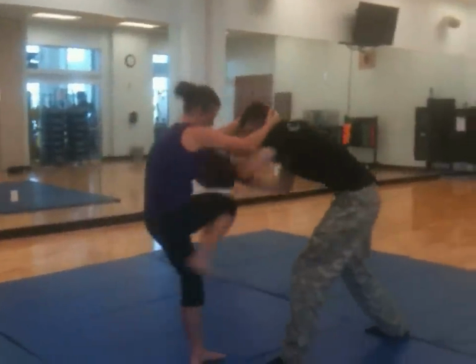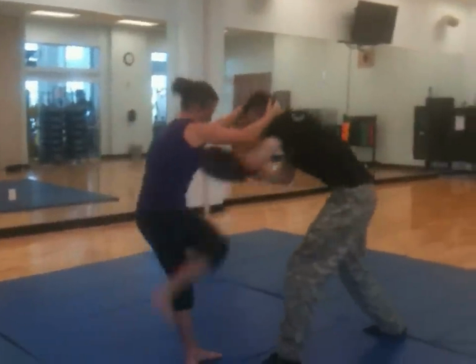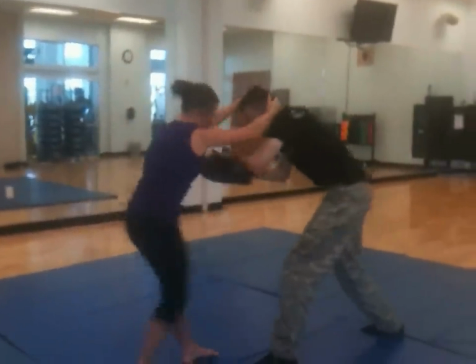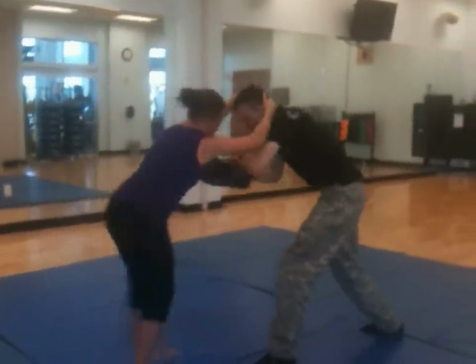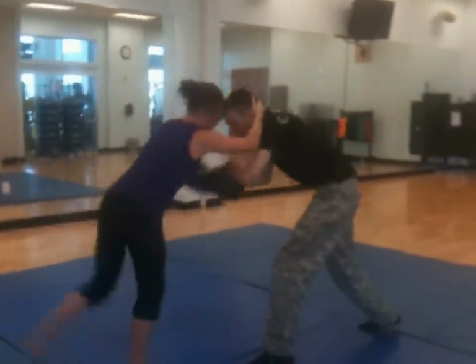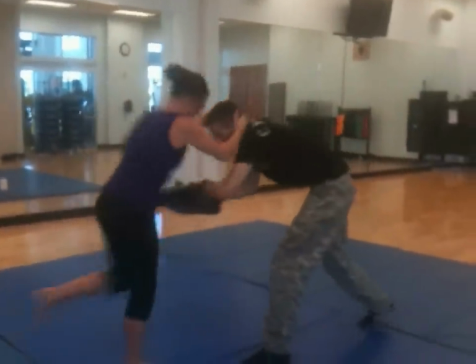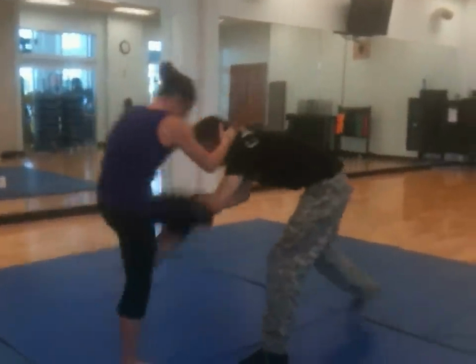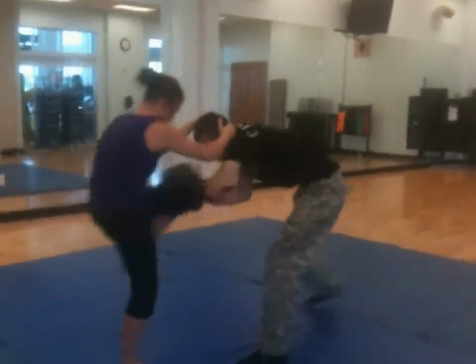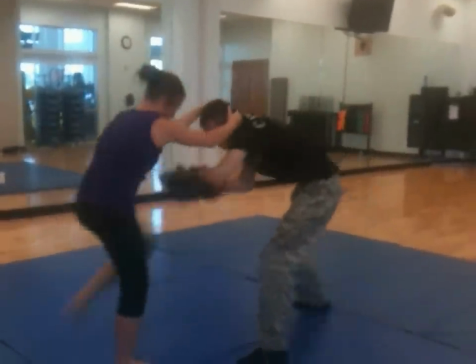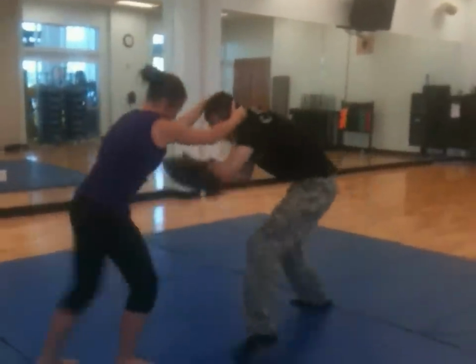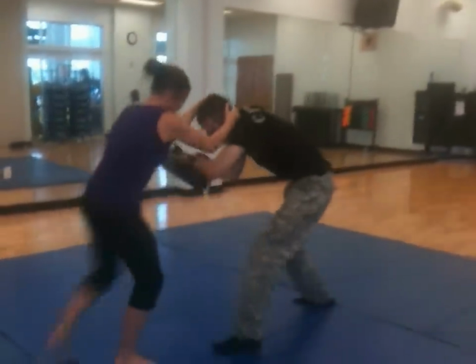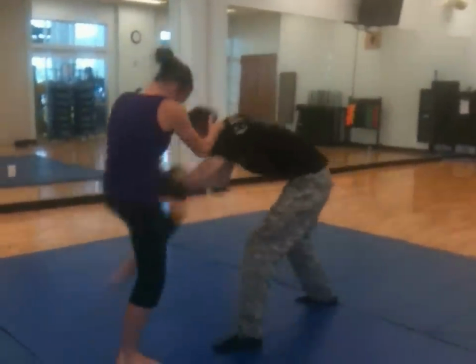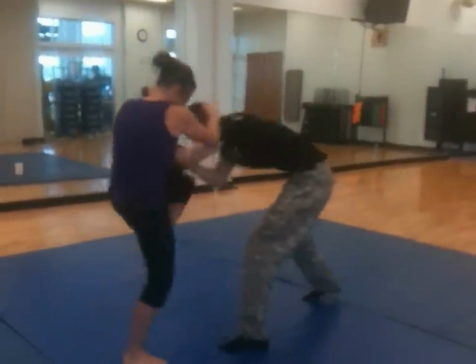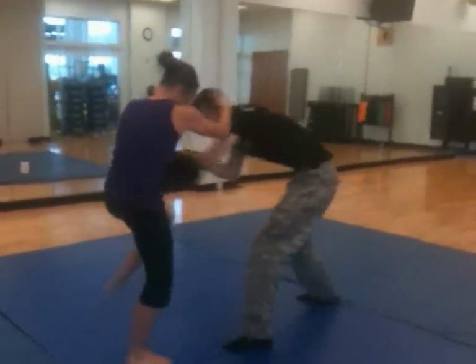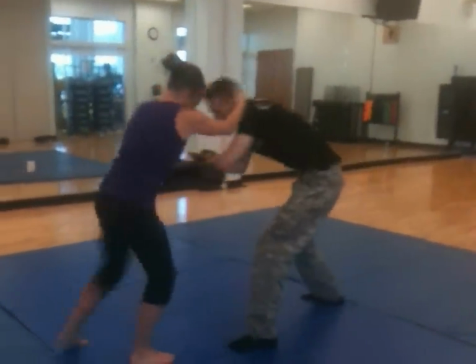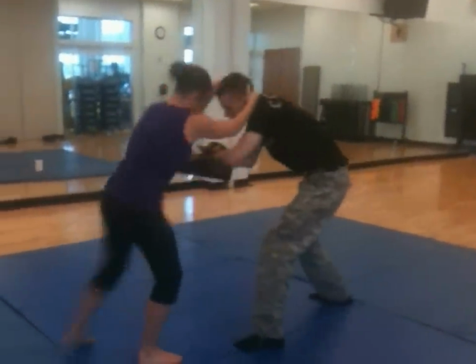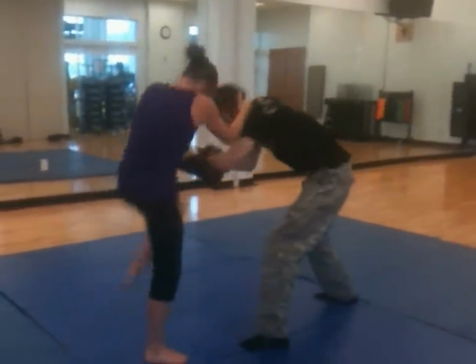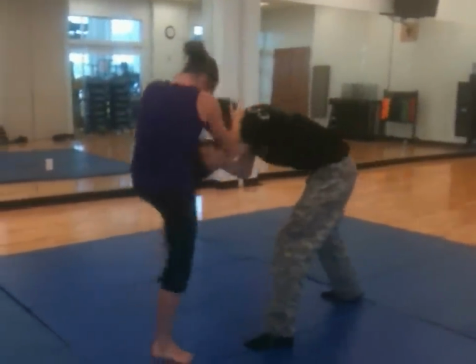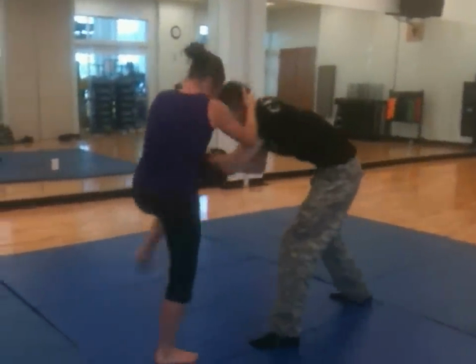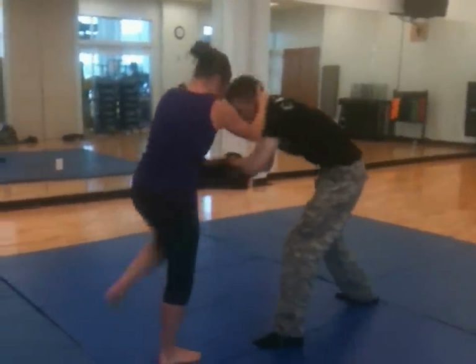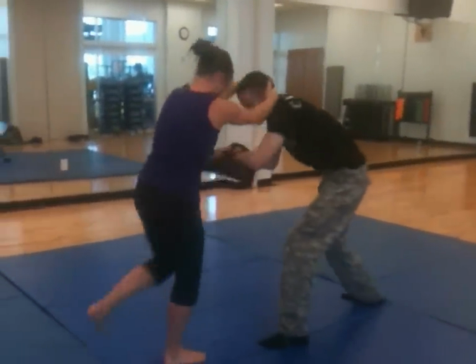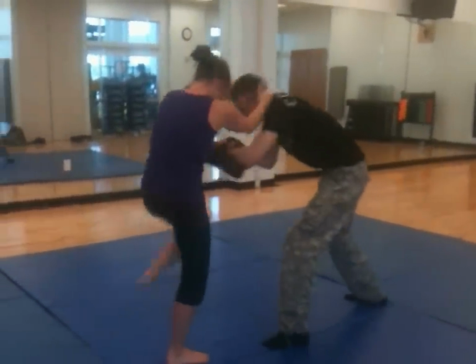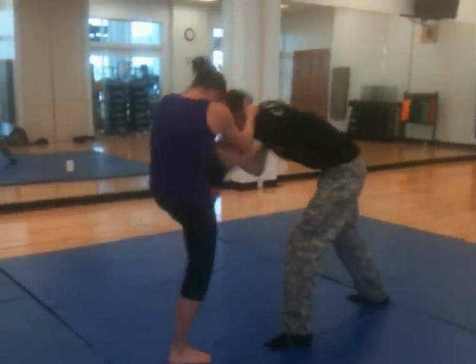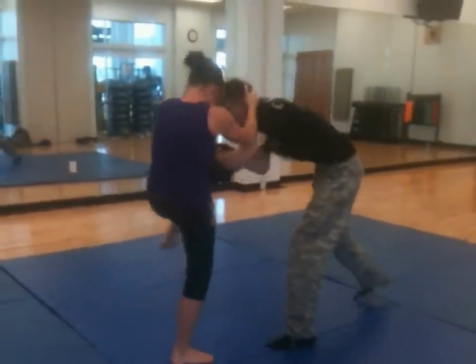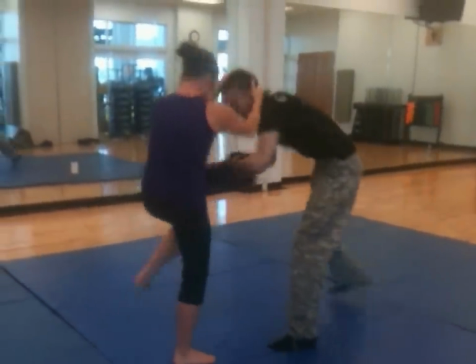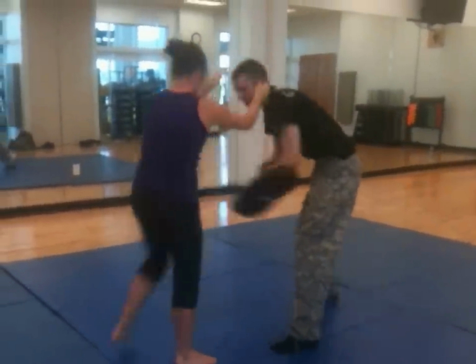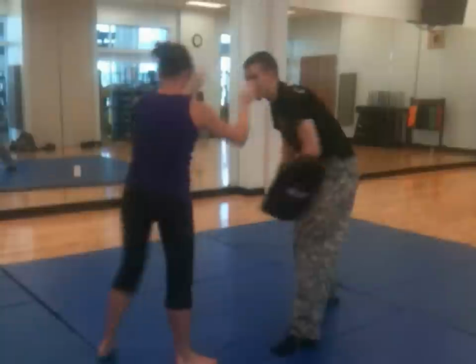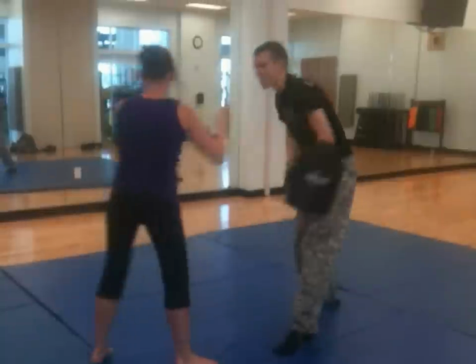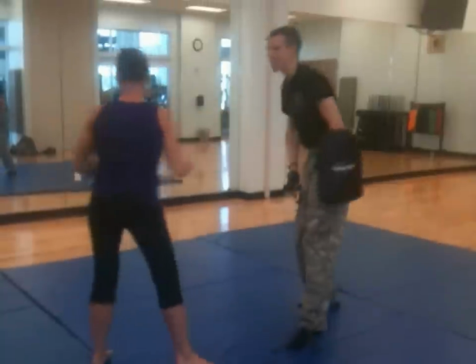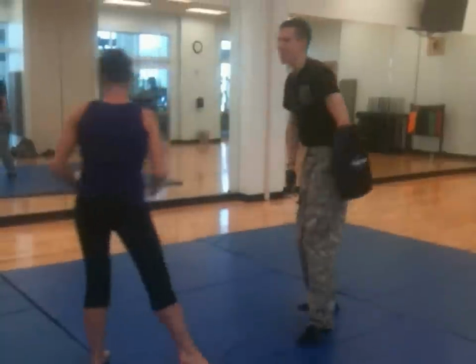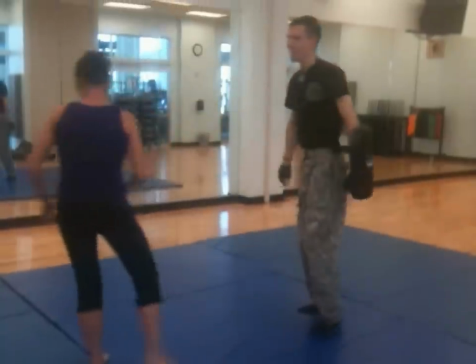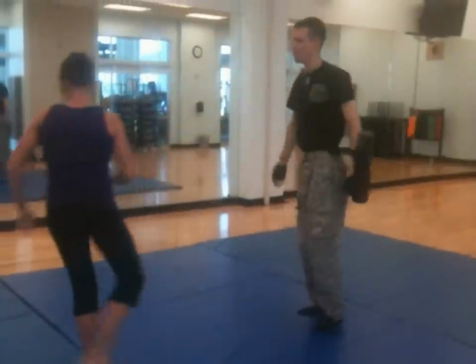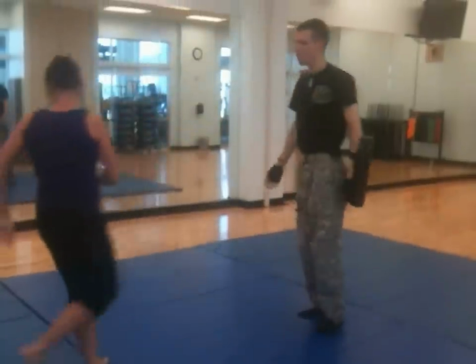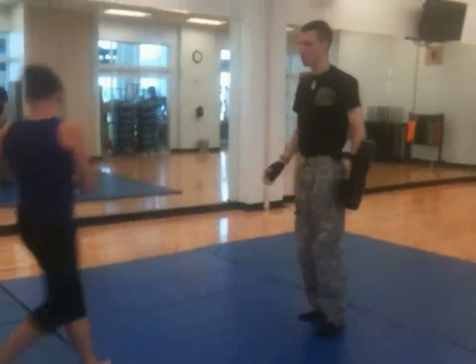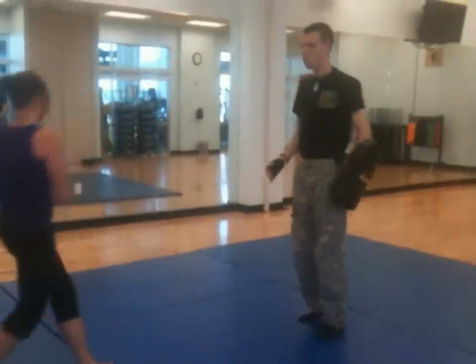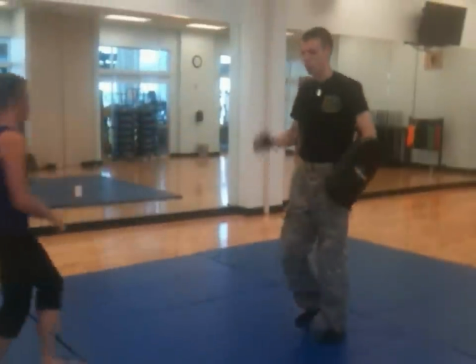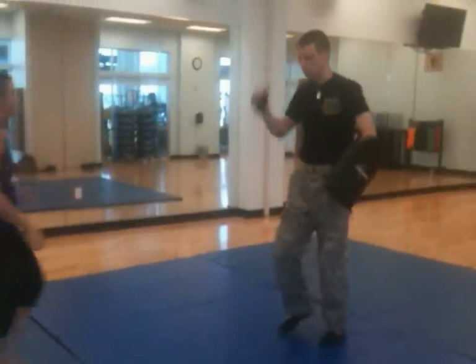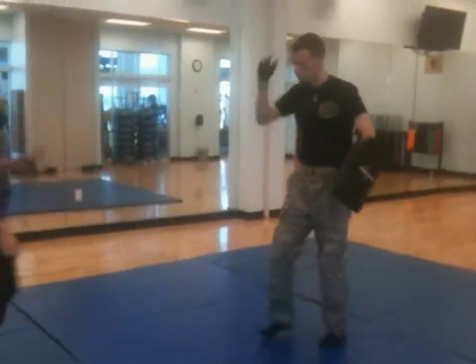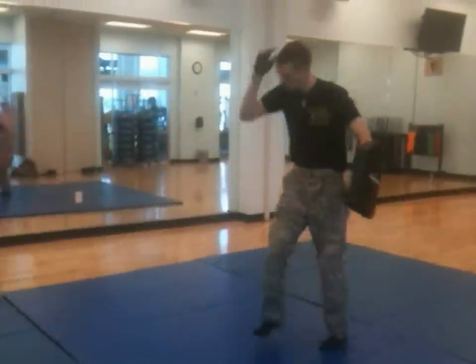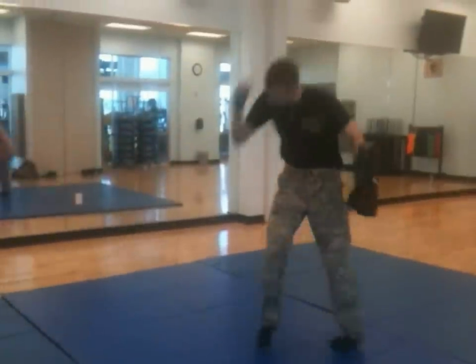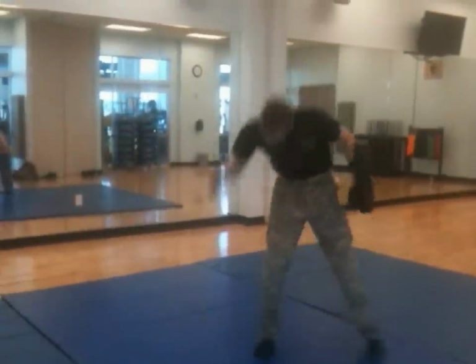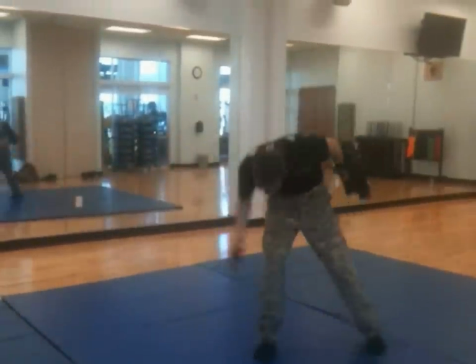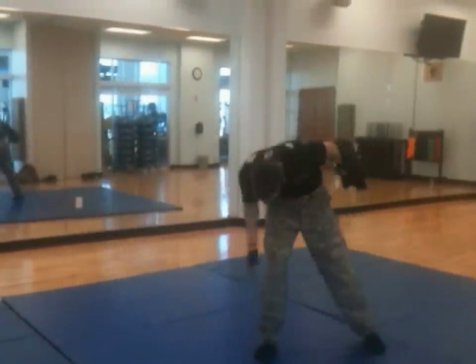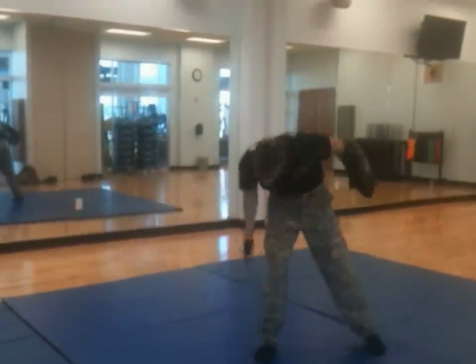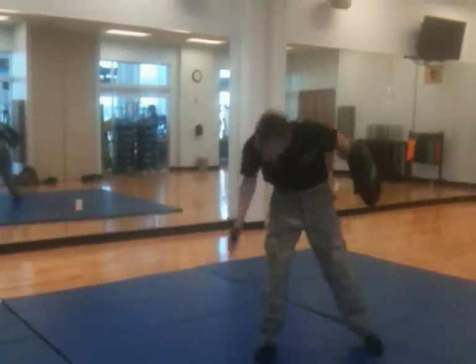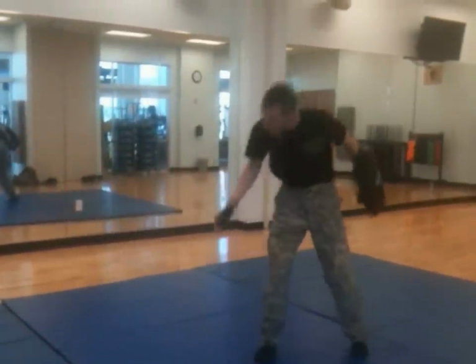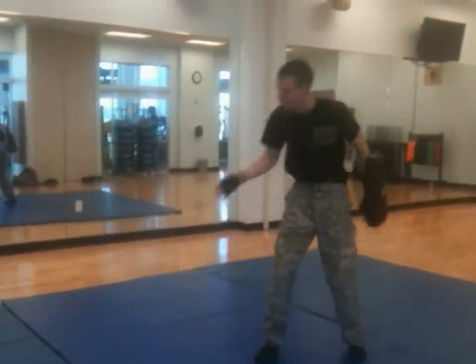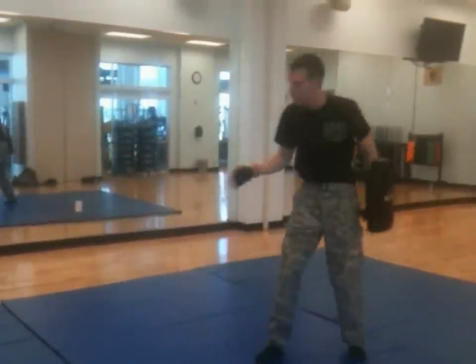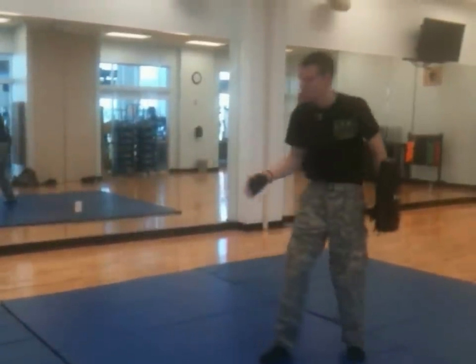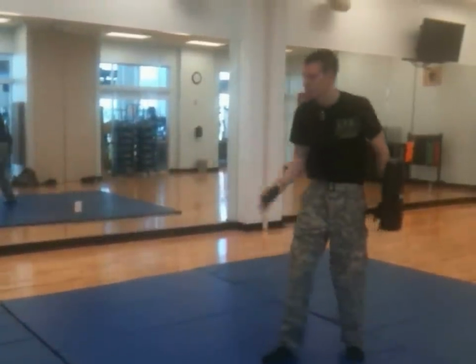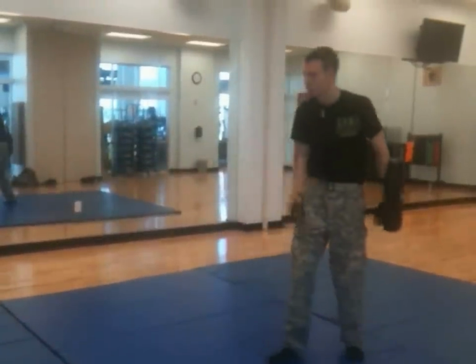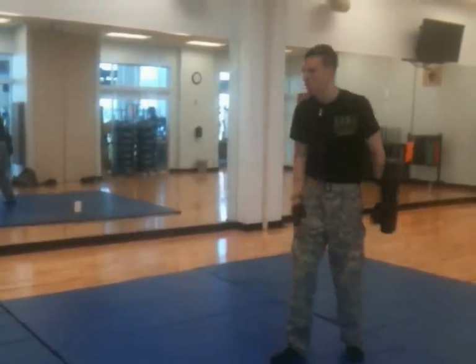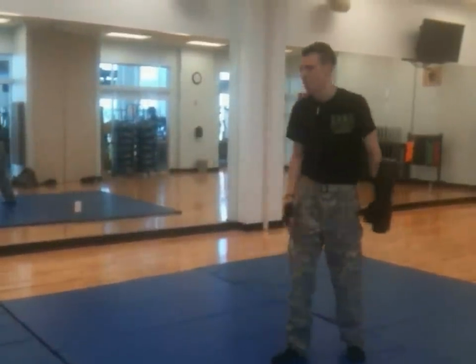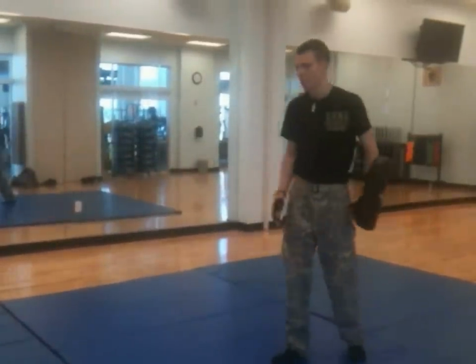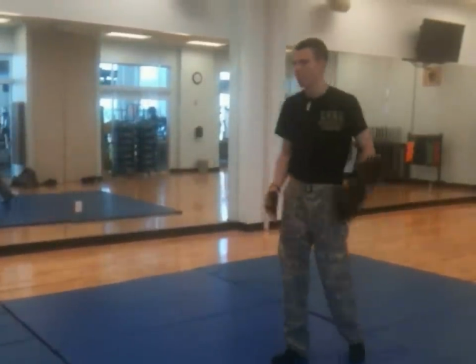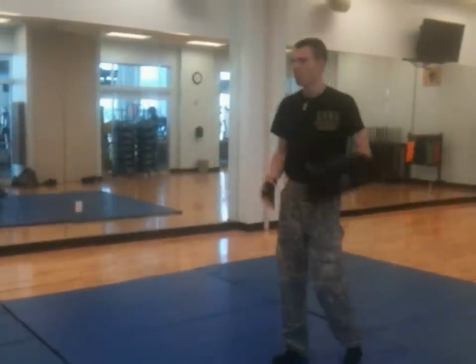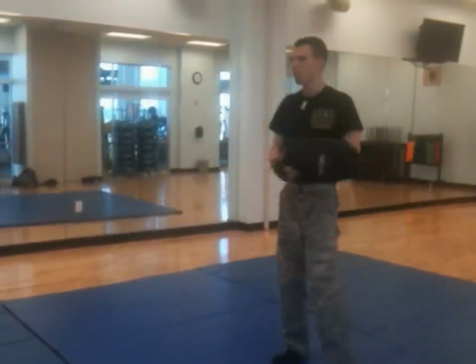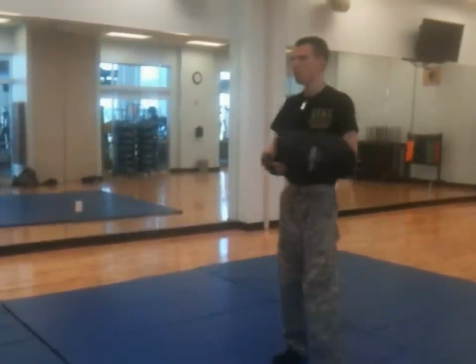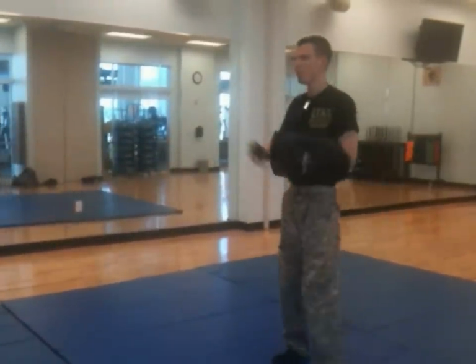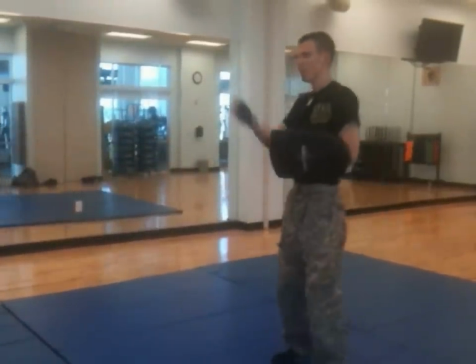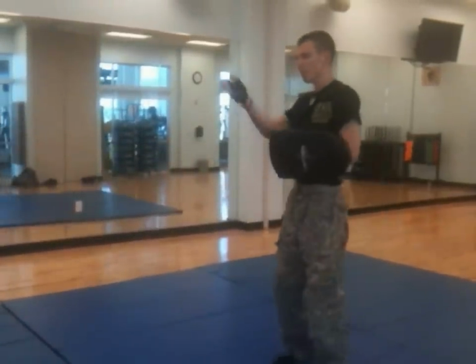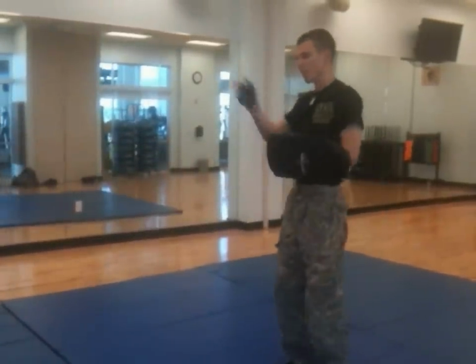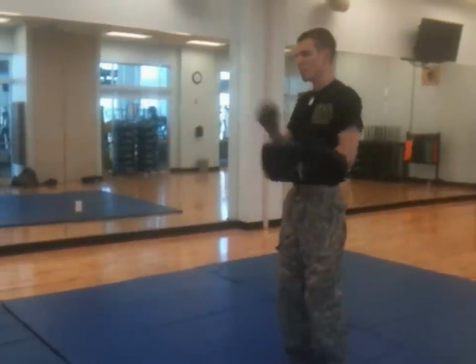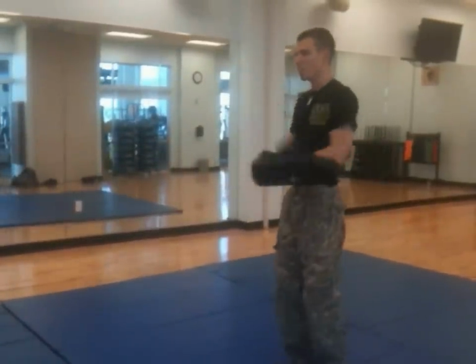Pull knee down. Pull knee down. Excellent. Much more force once I pull down into them.